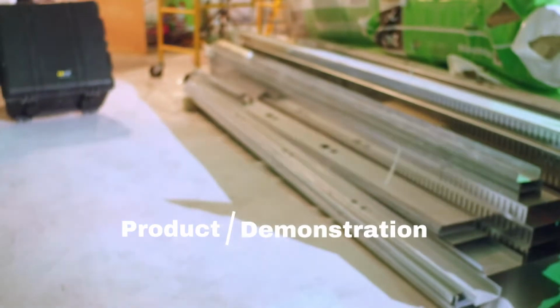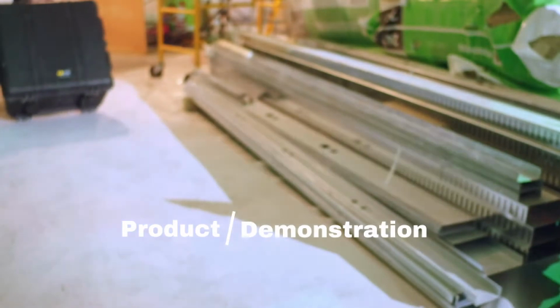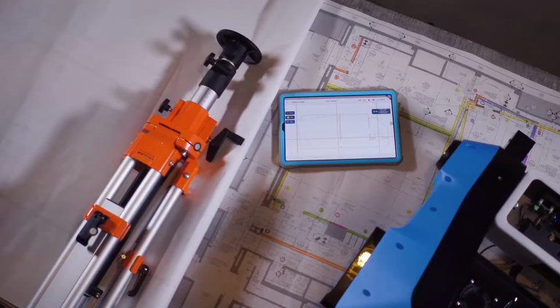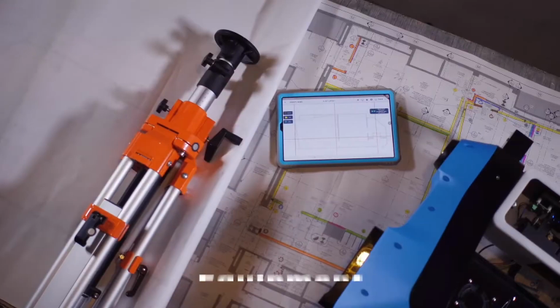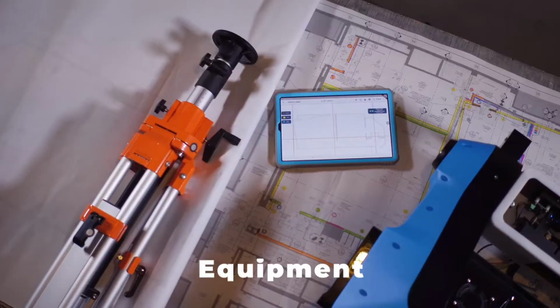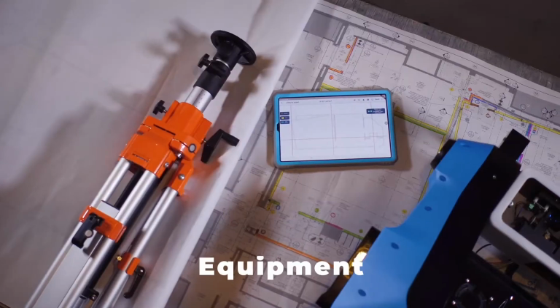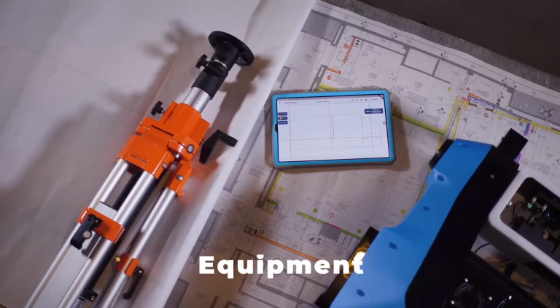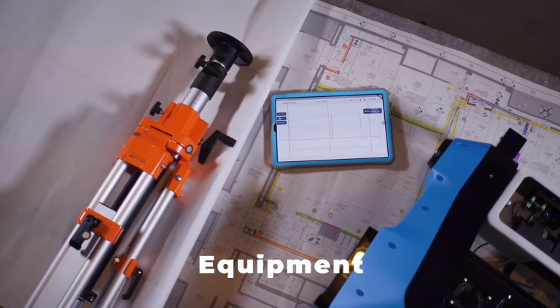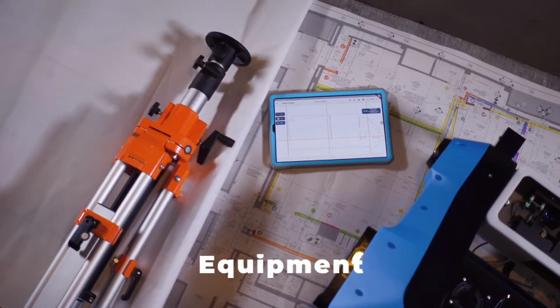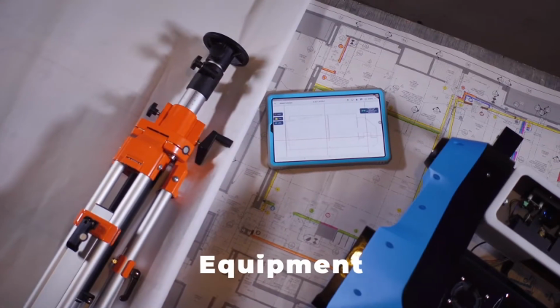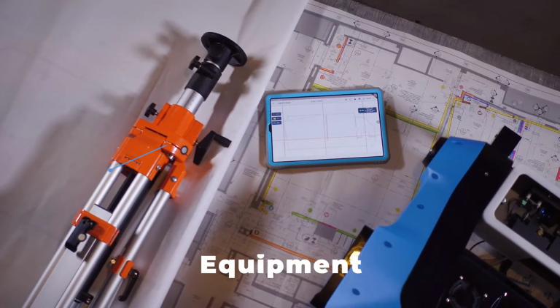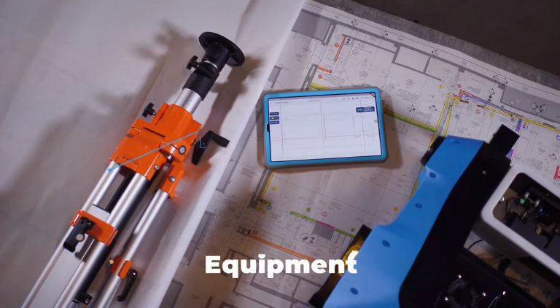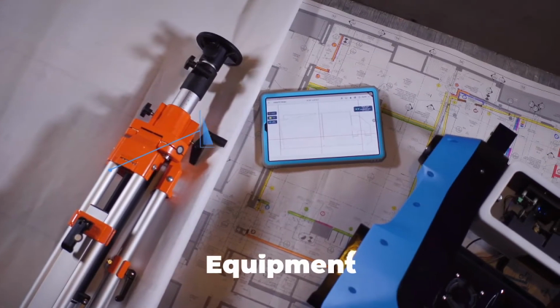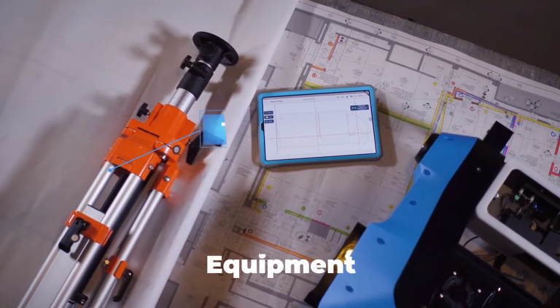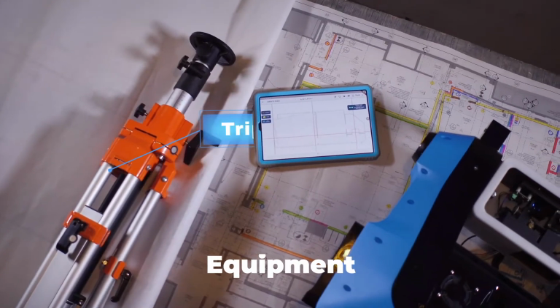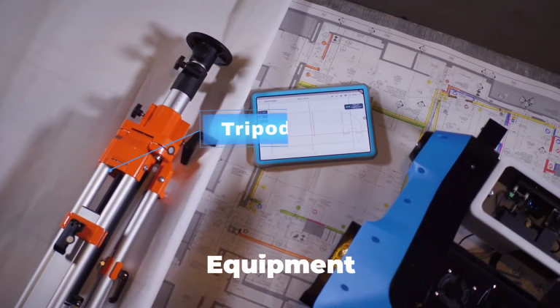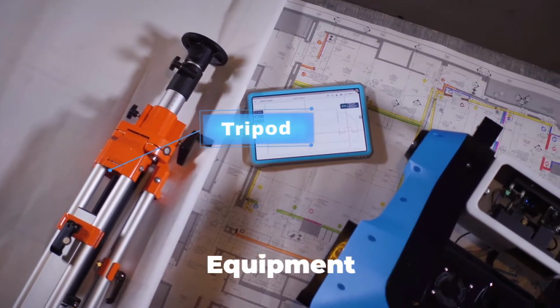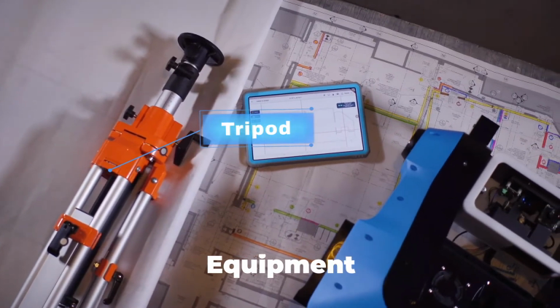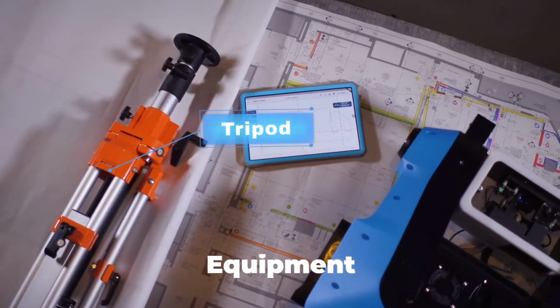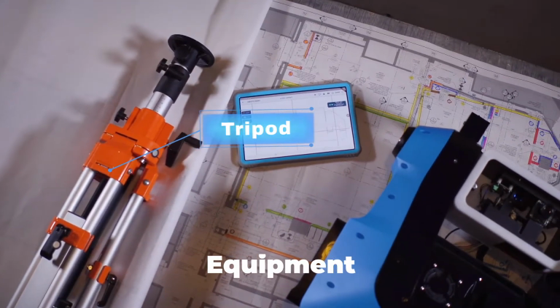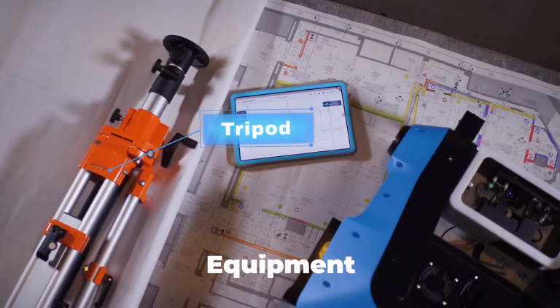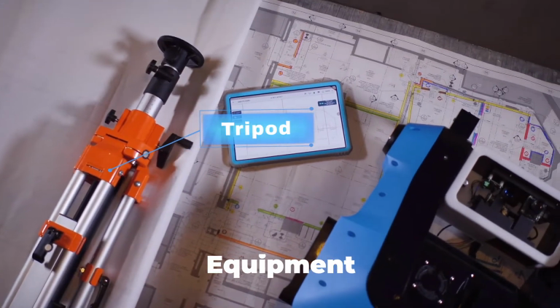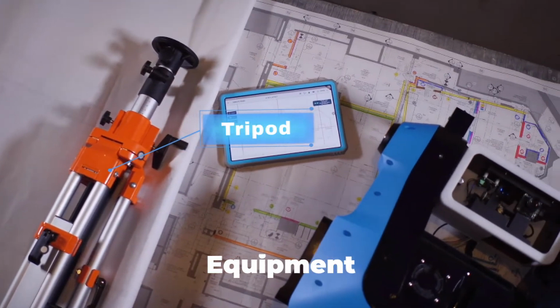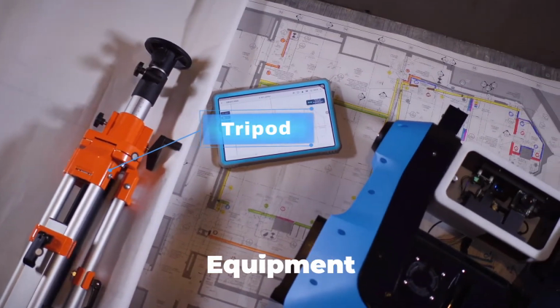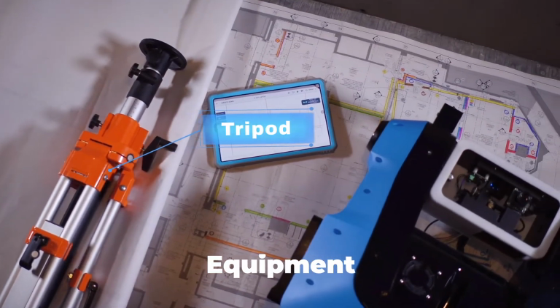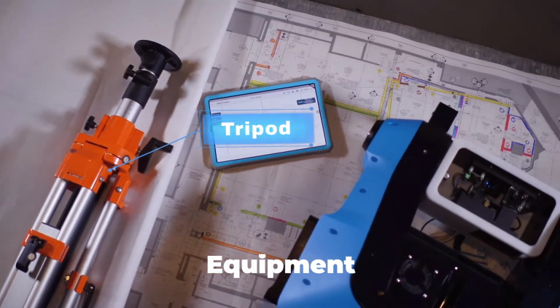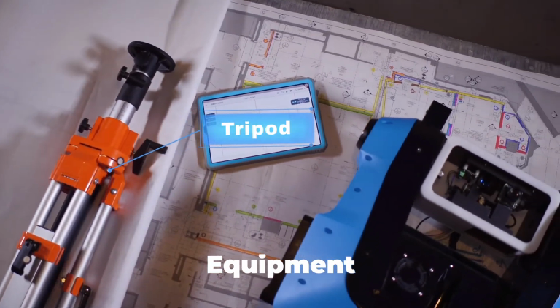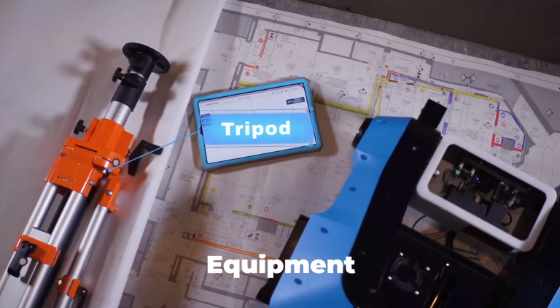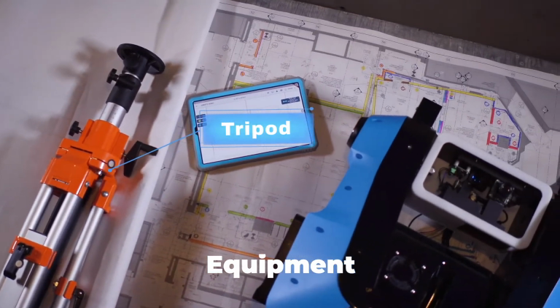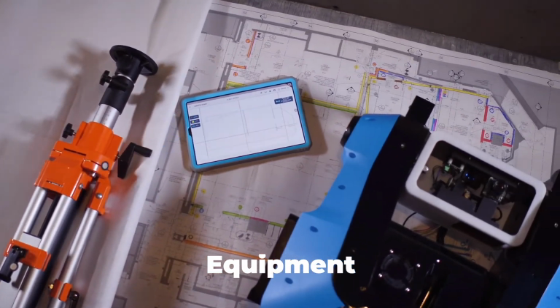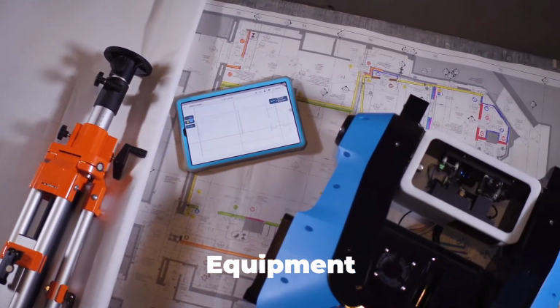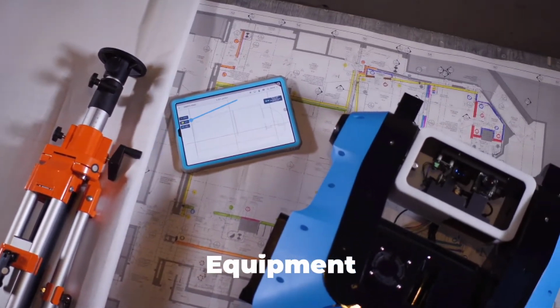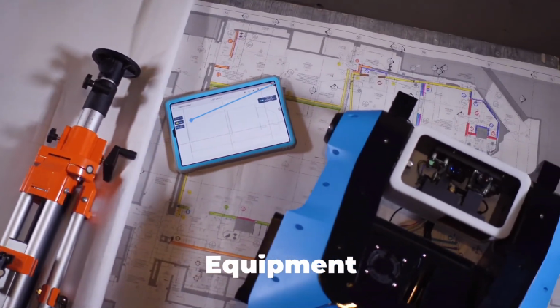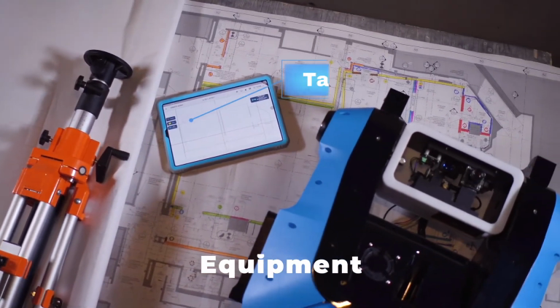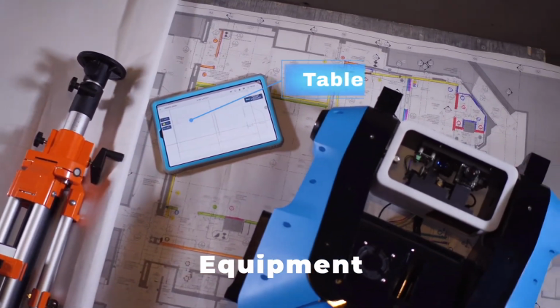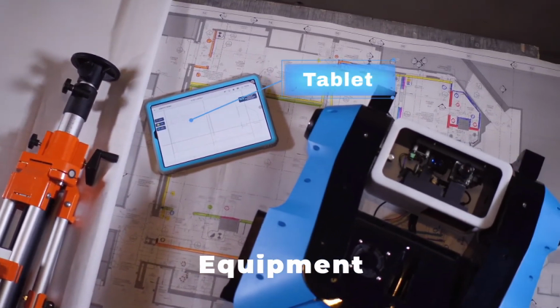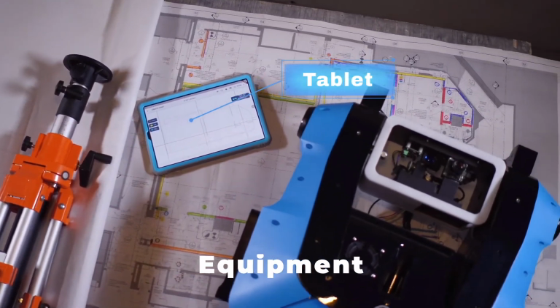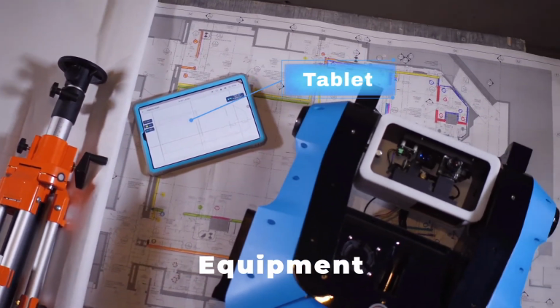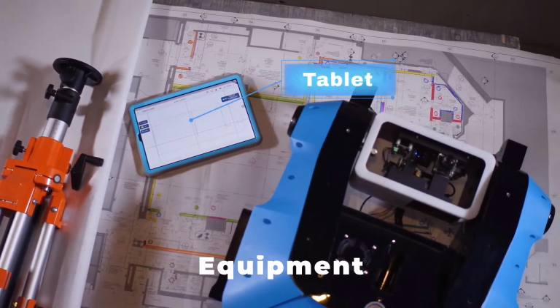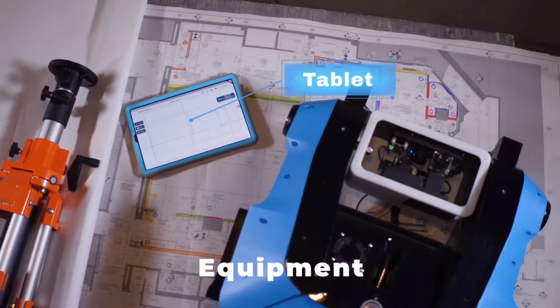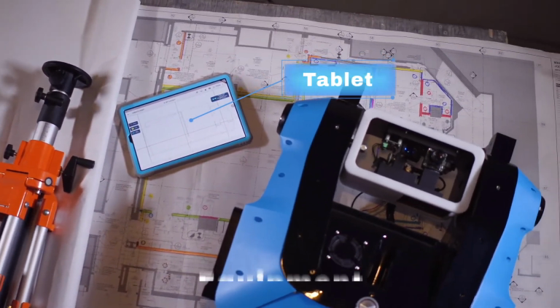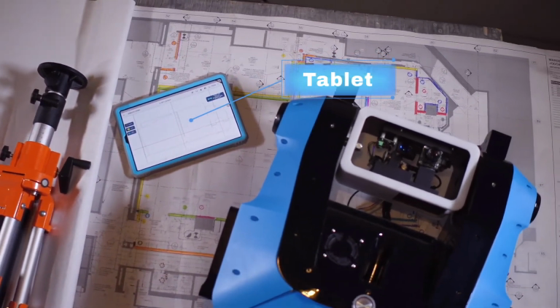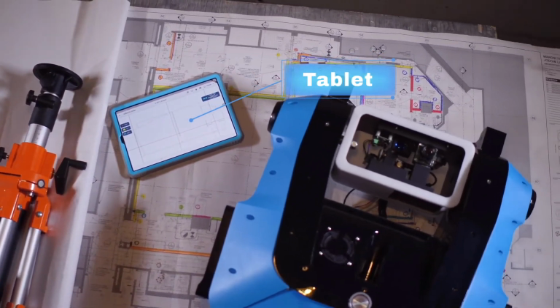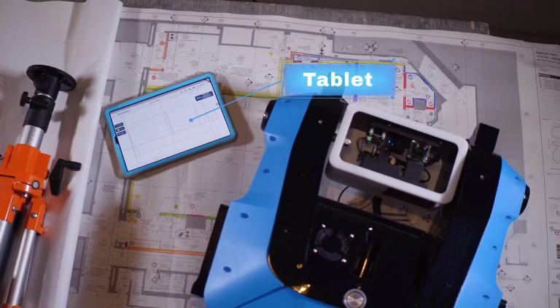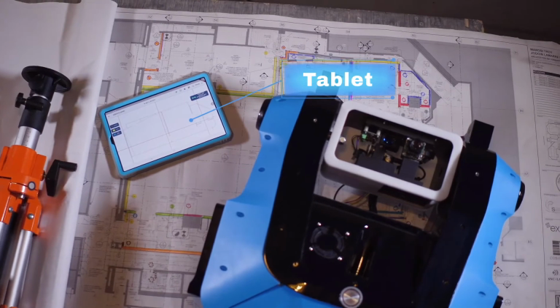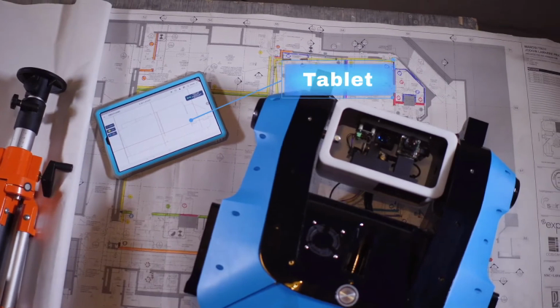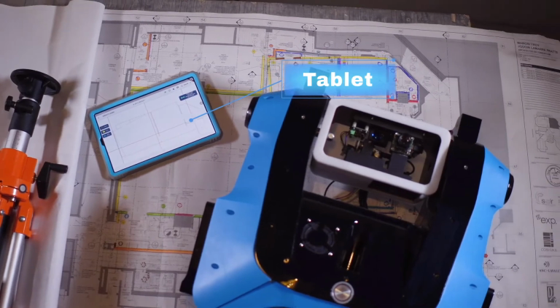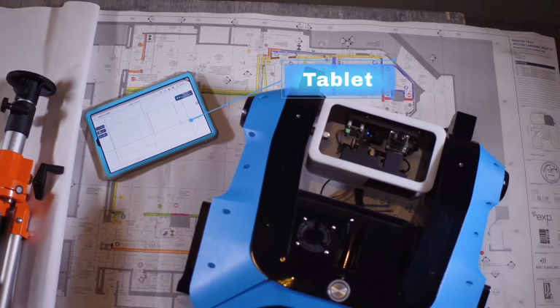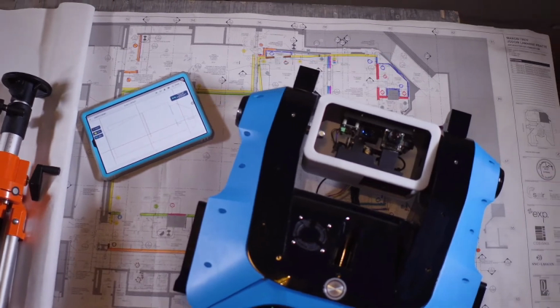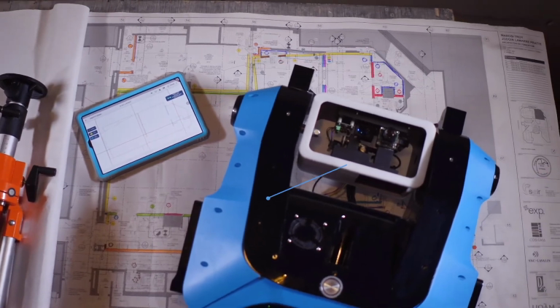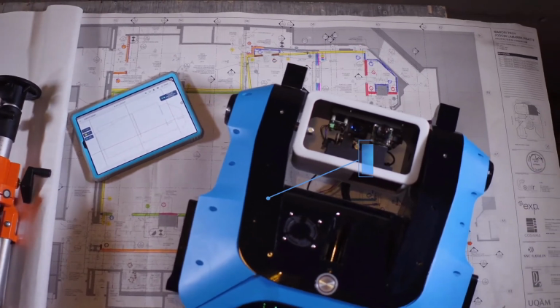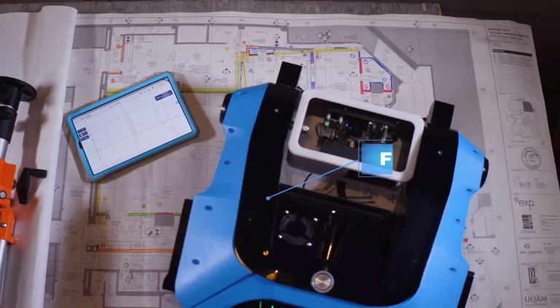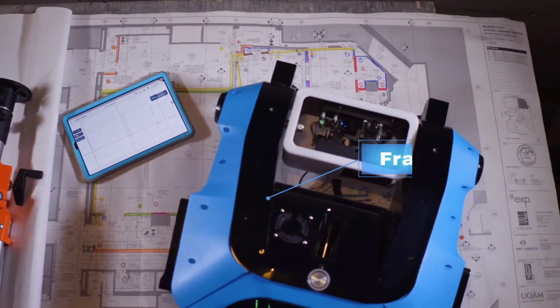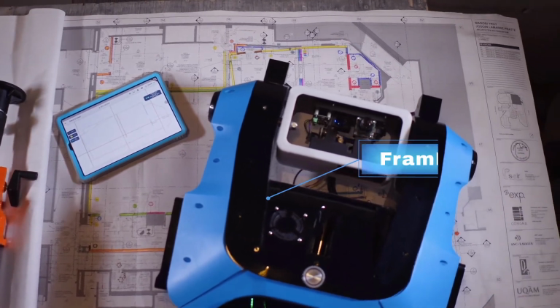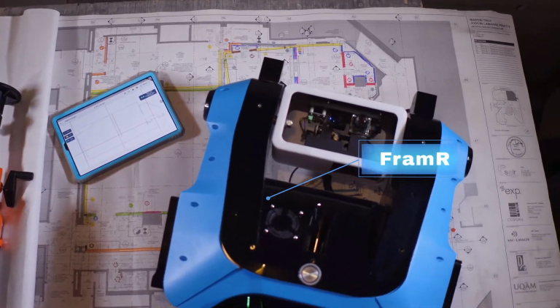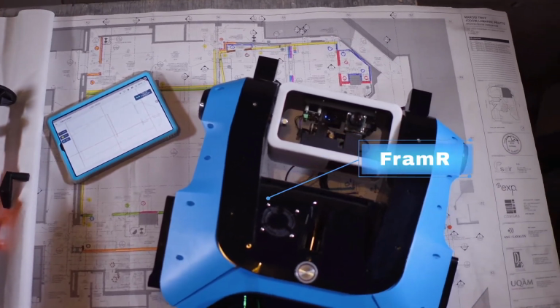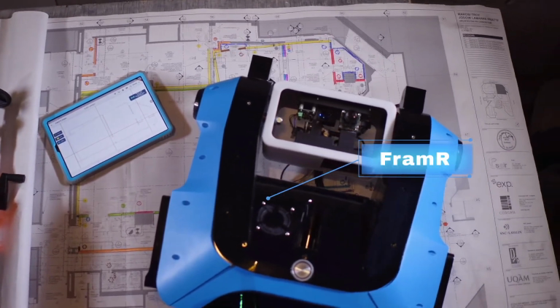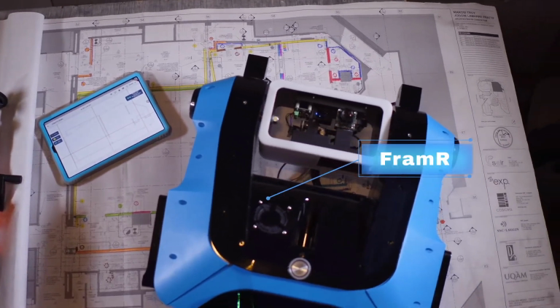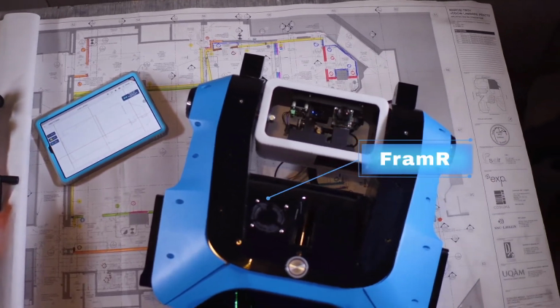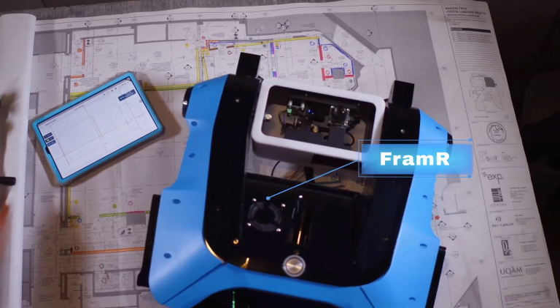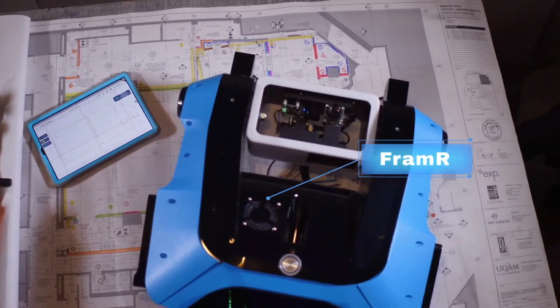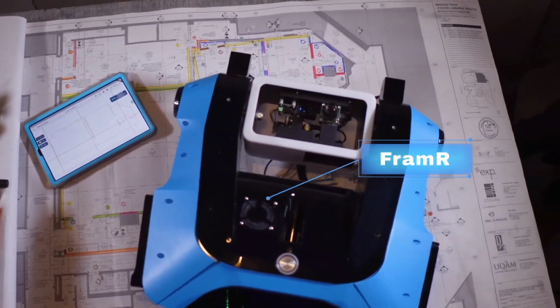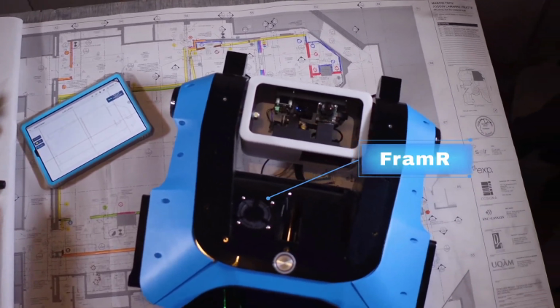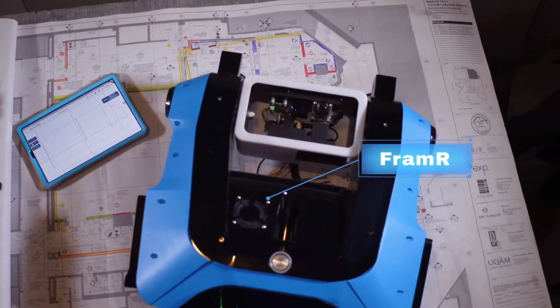You will find the following equipment in your box: a tripod, a tablet, and a framer.